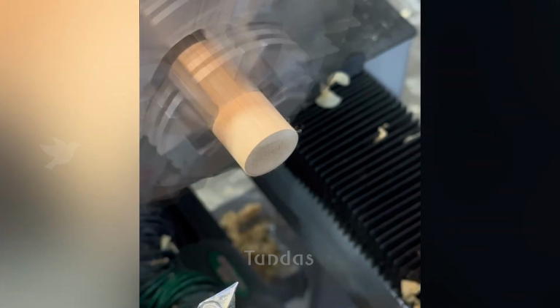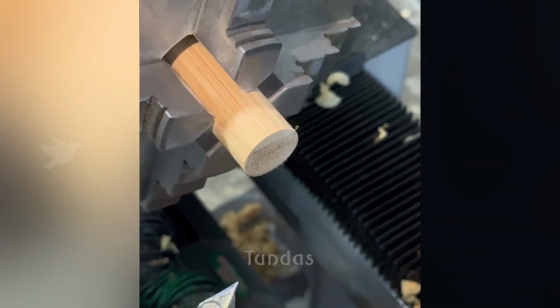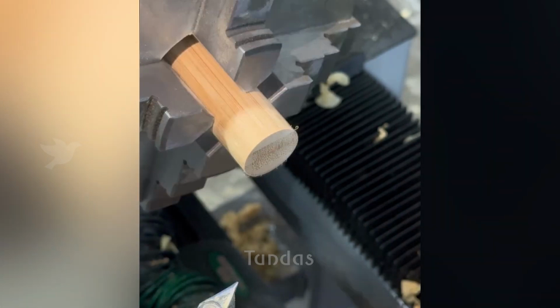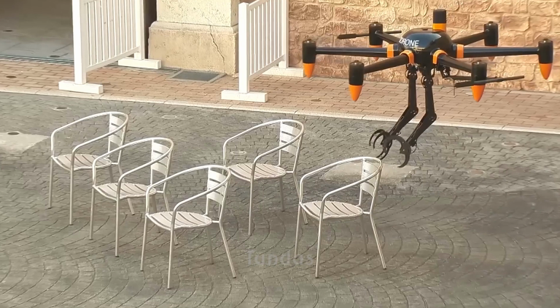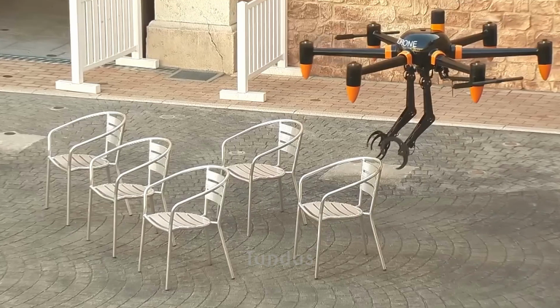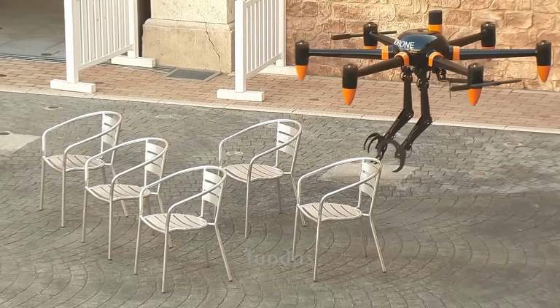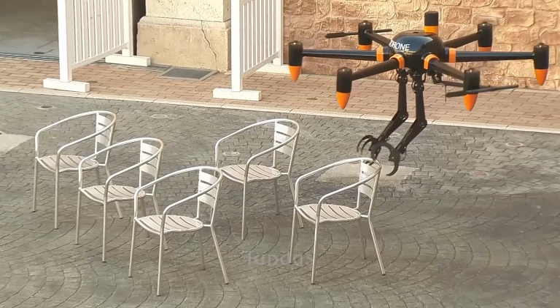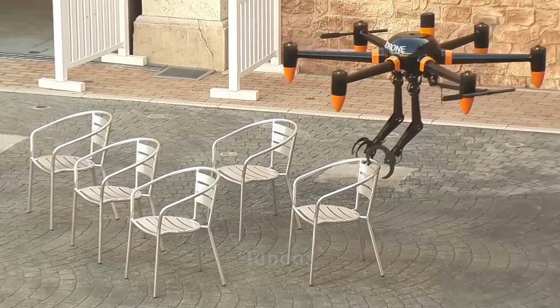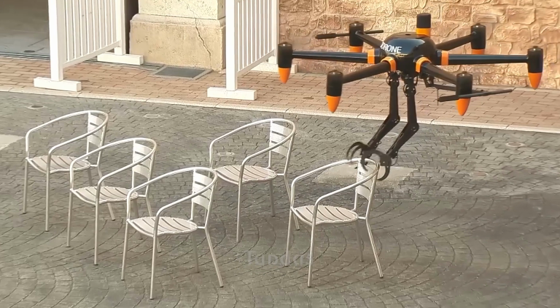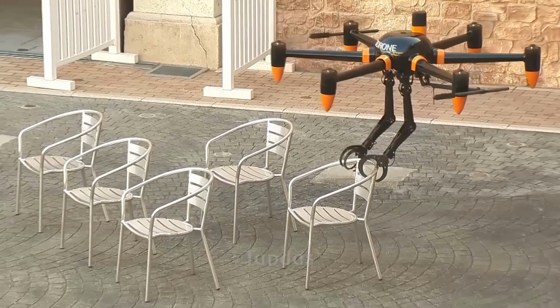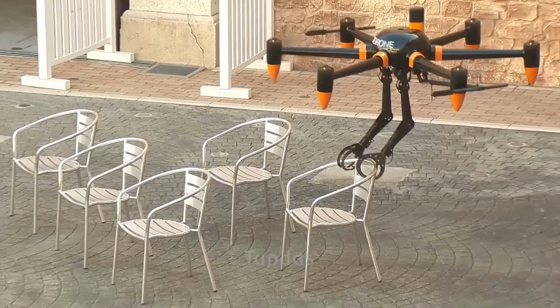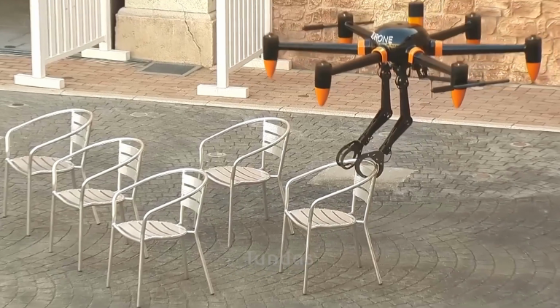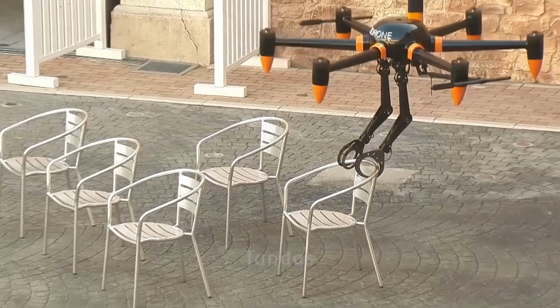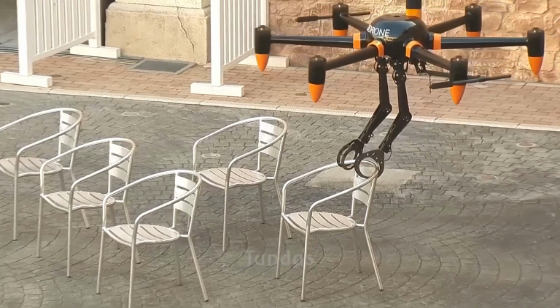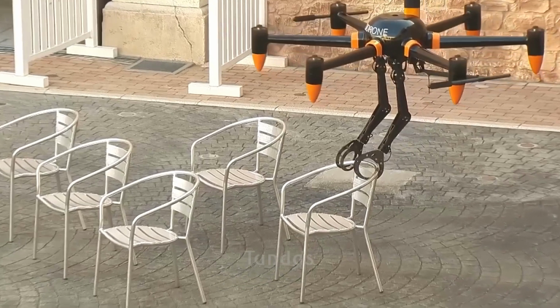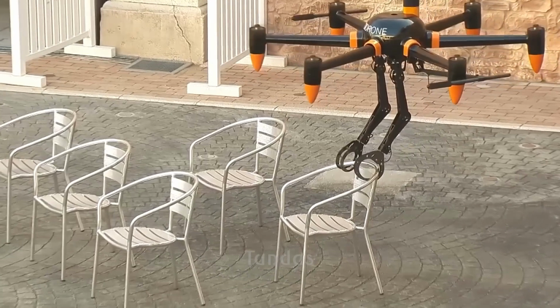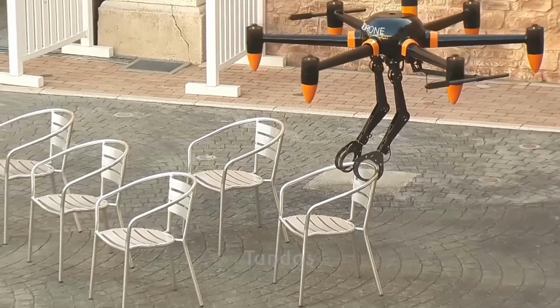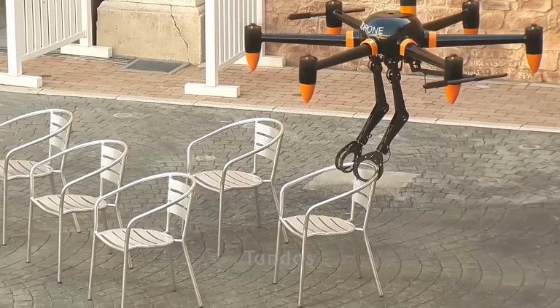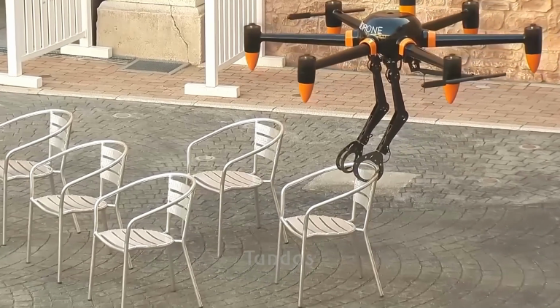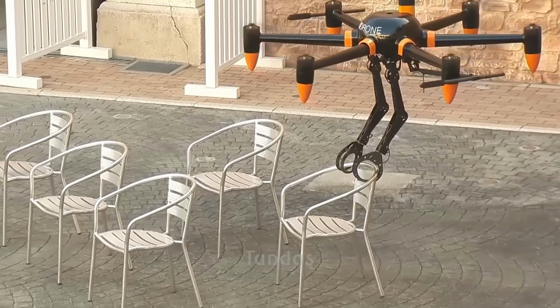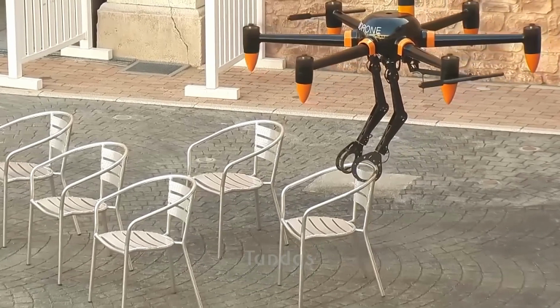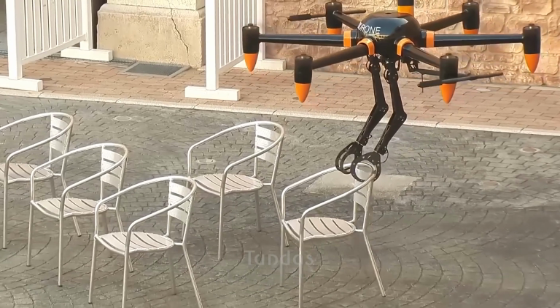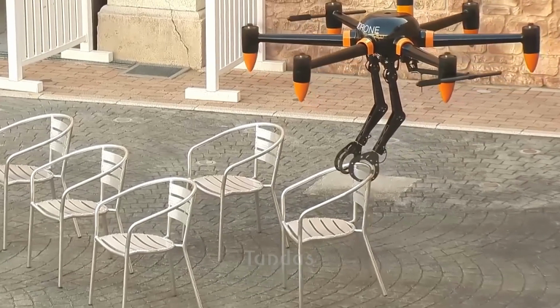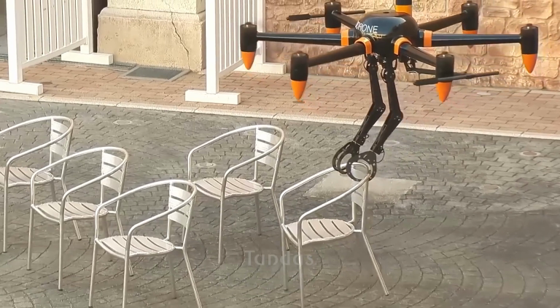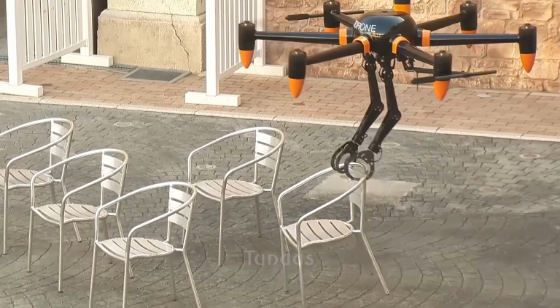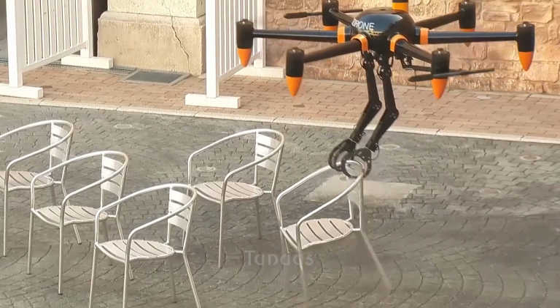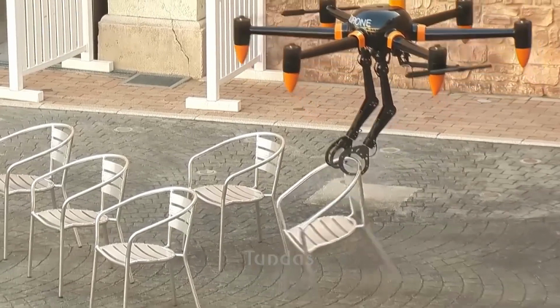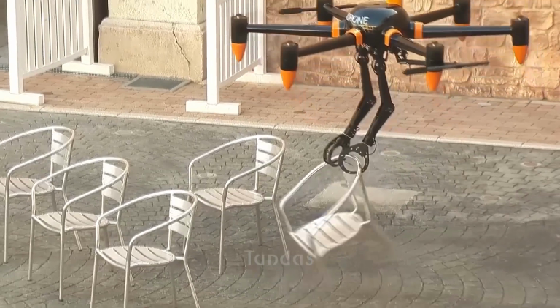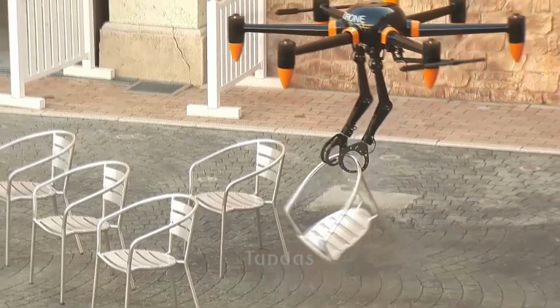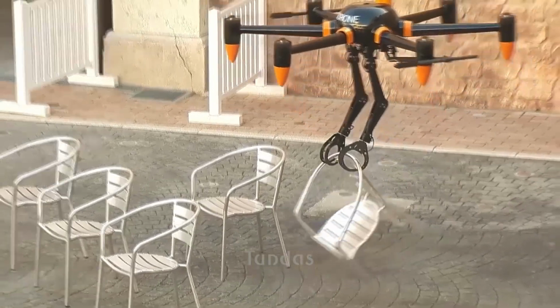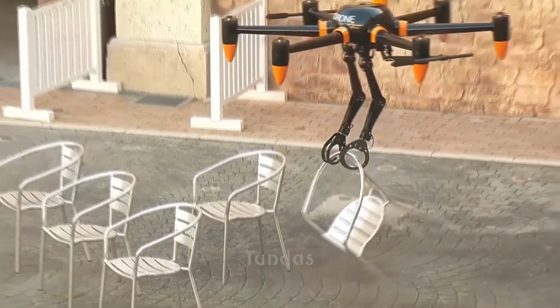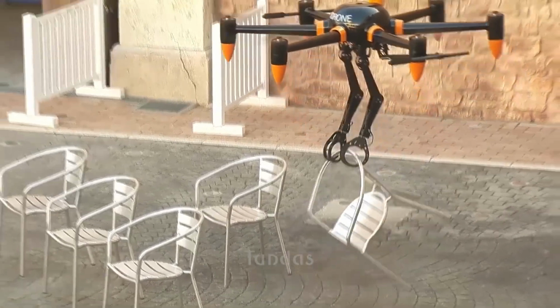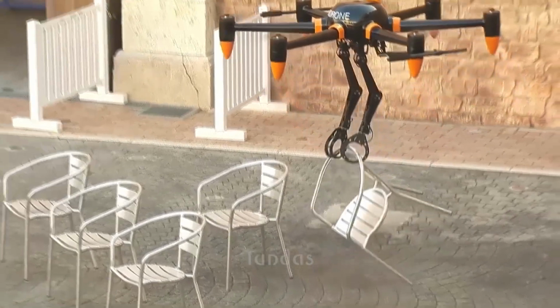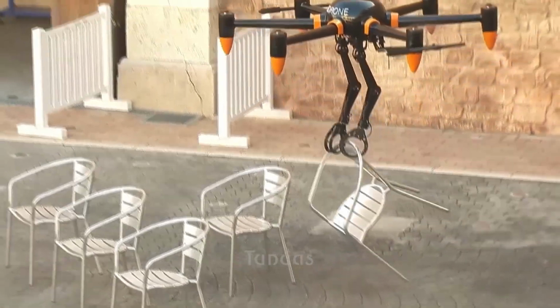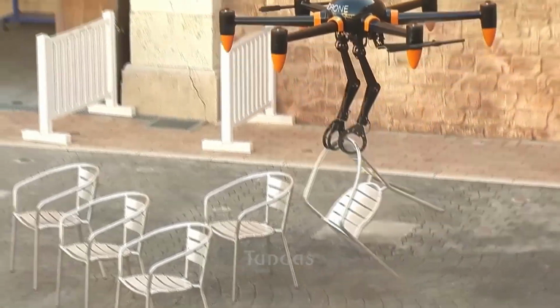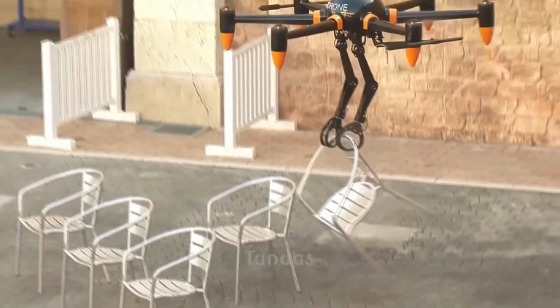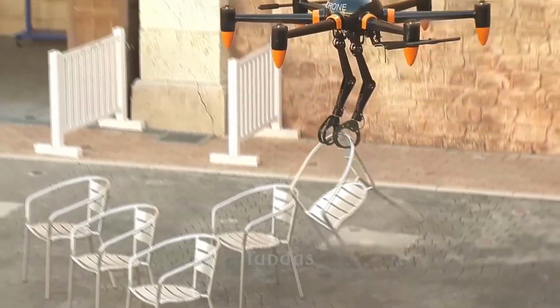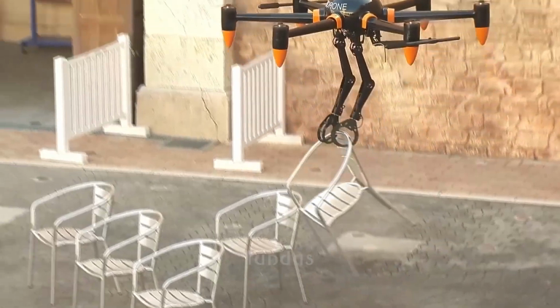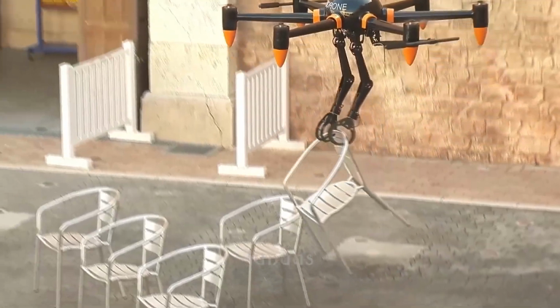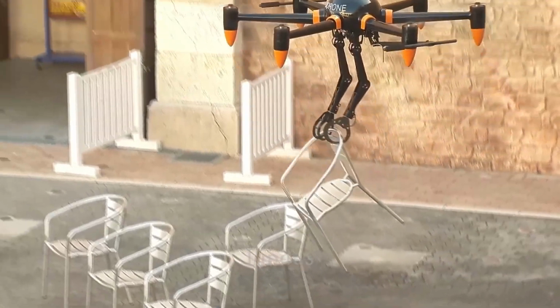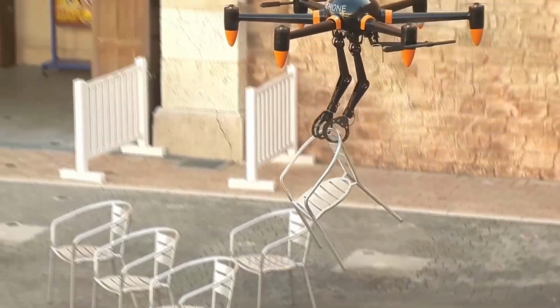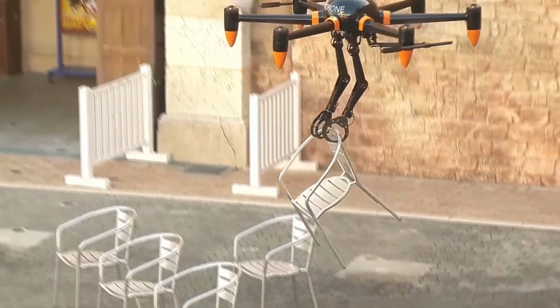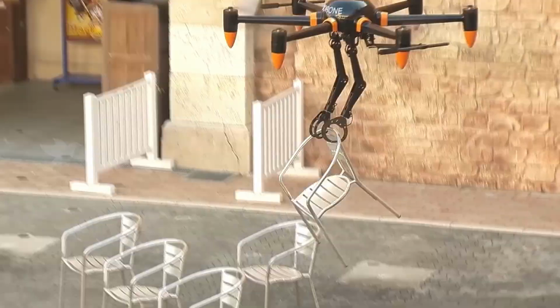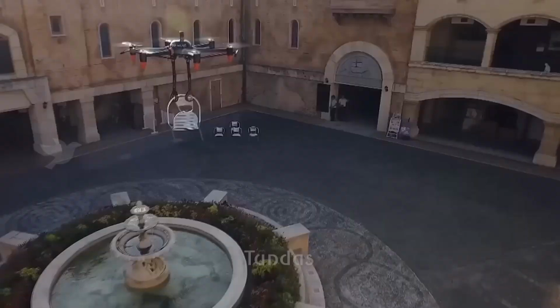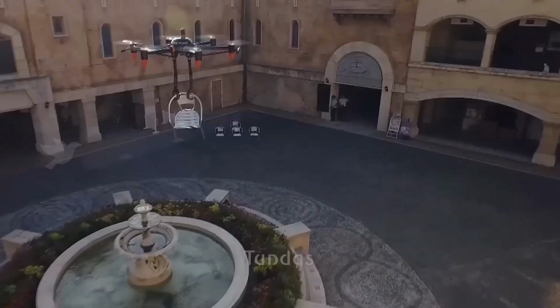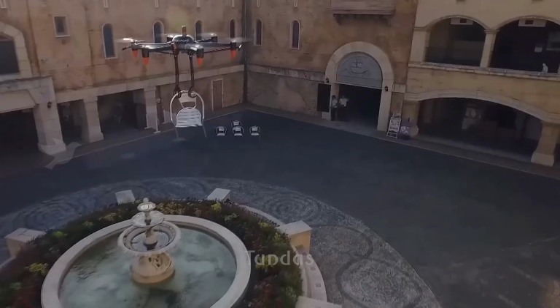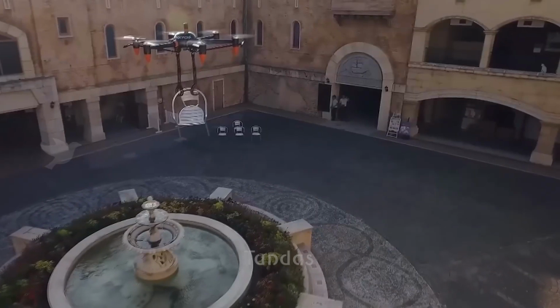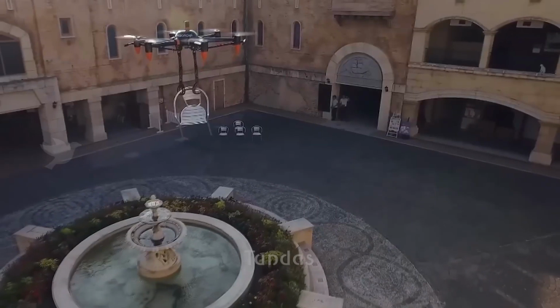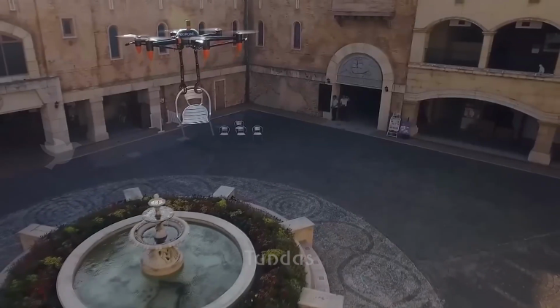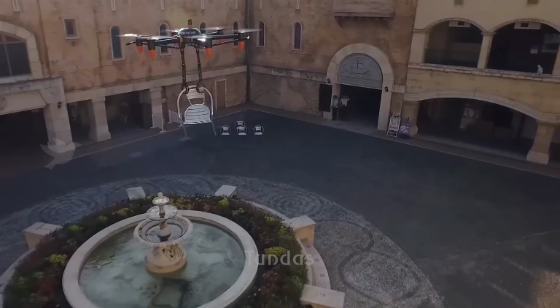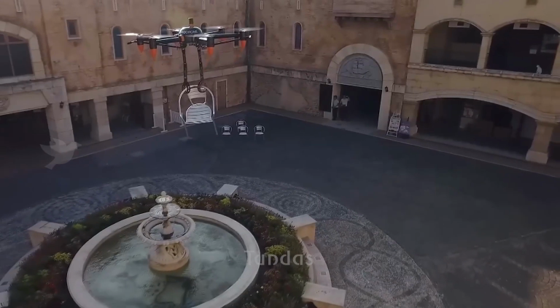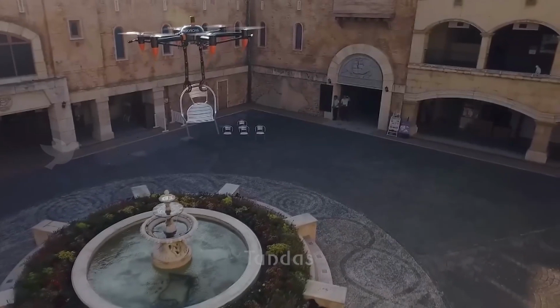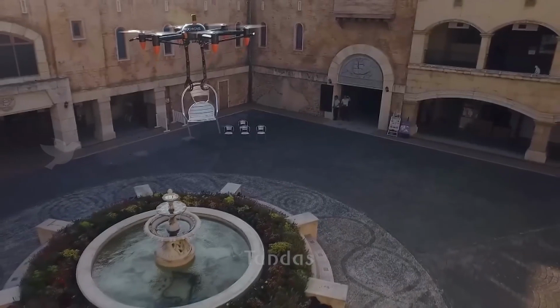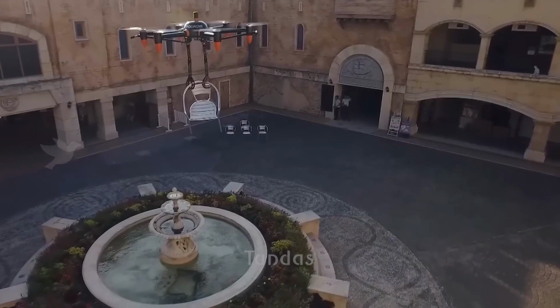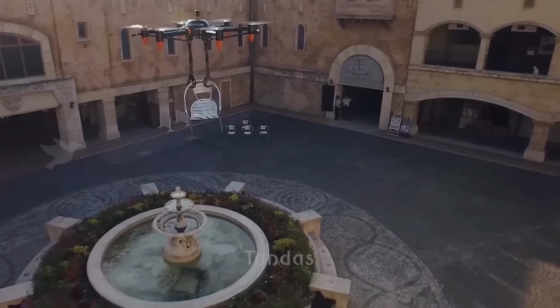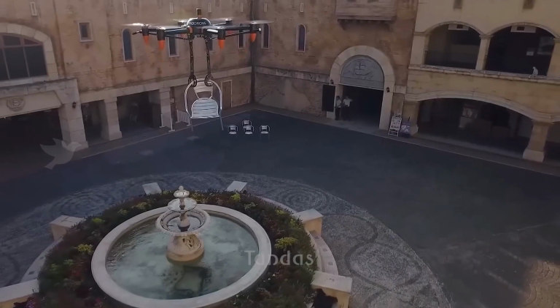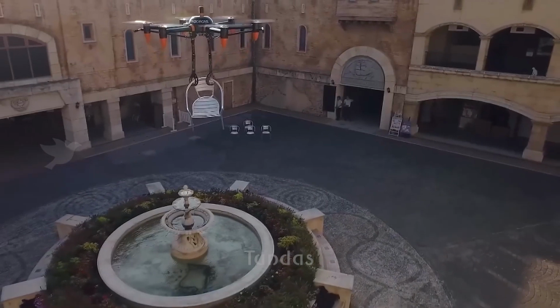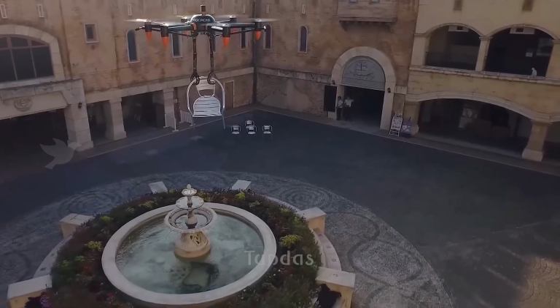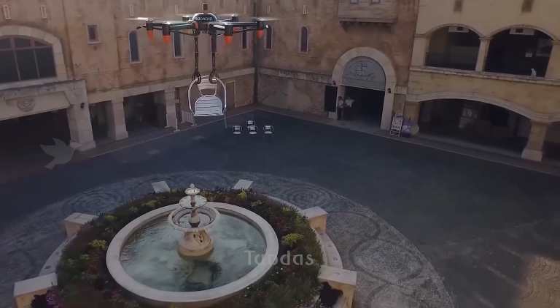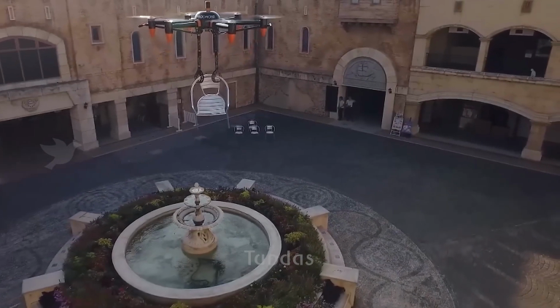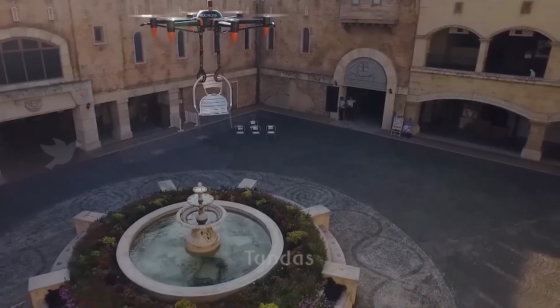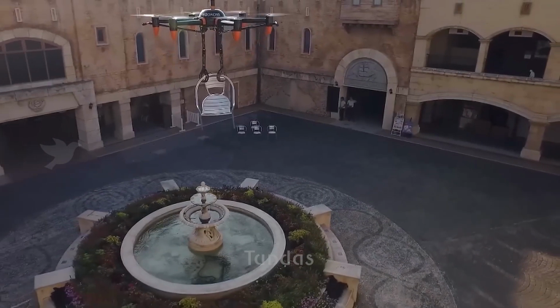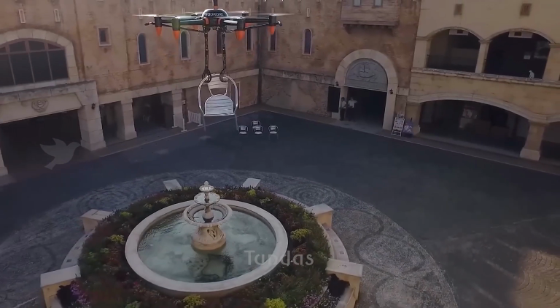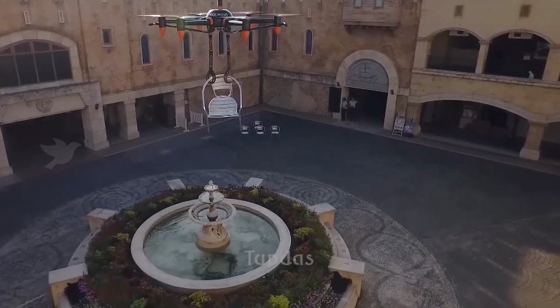The drone is equipped with claws that can grasp the desired object and transport it to the desired location.